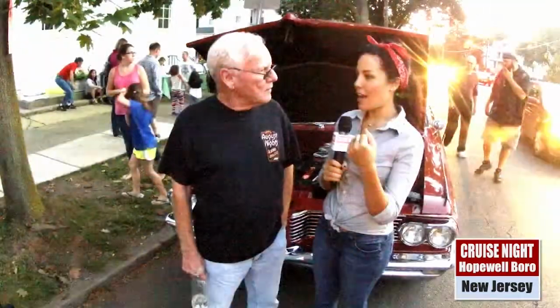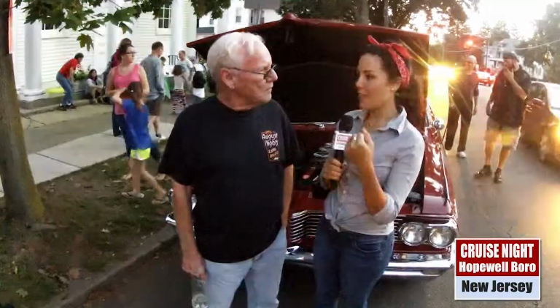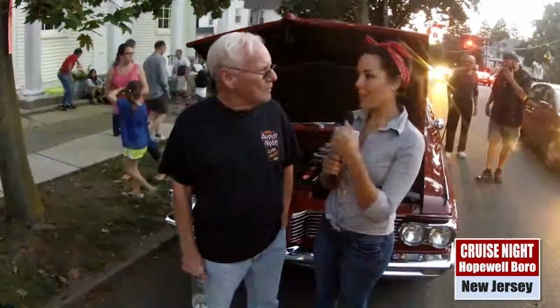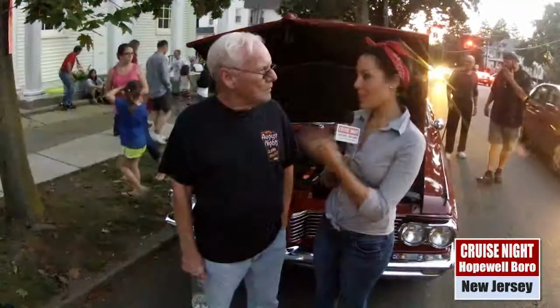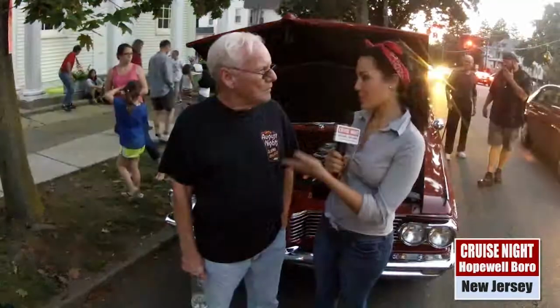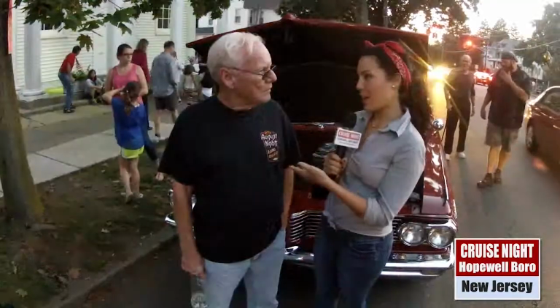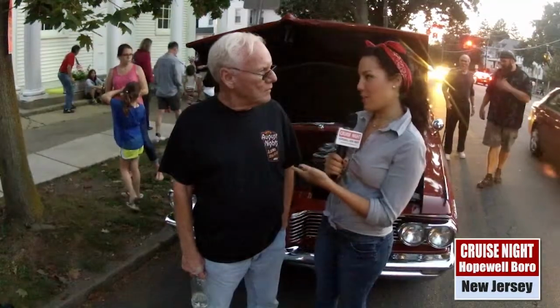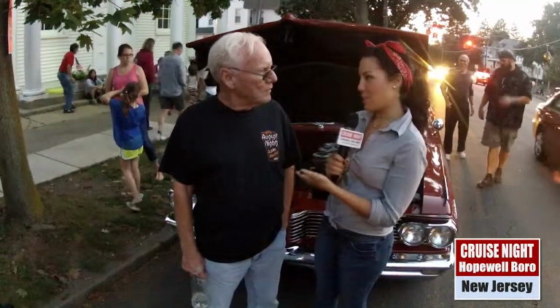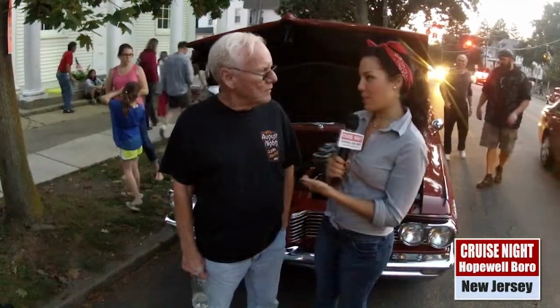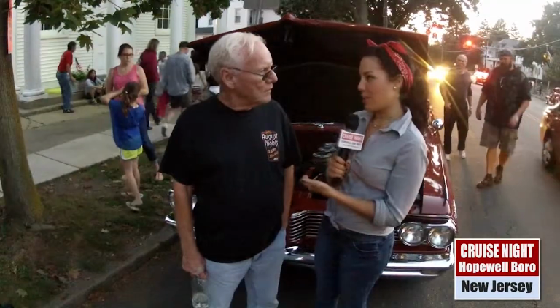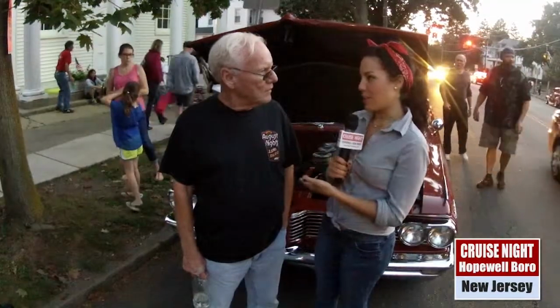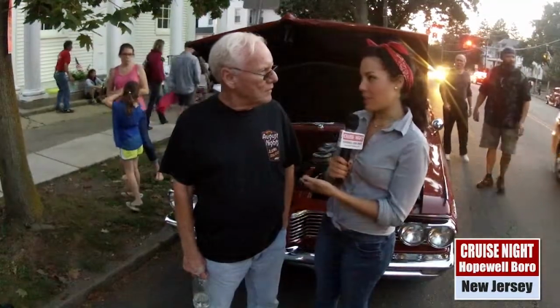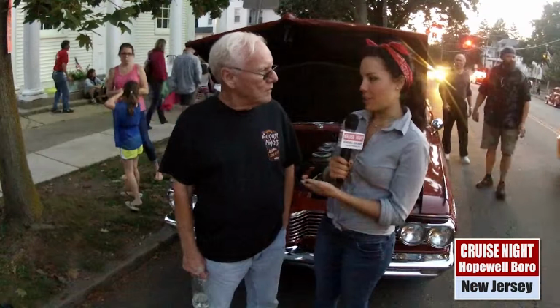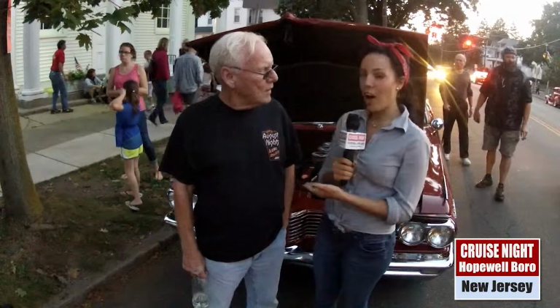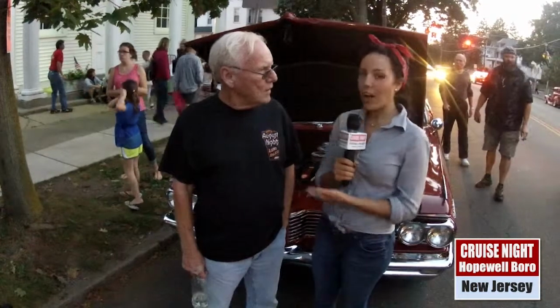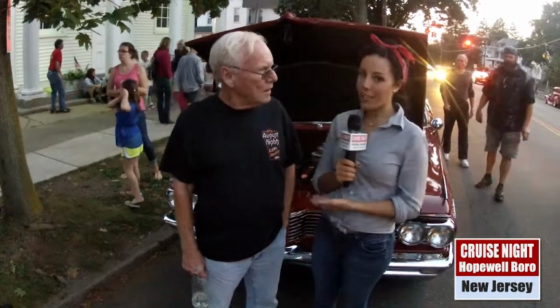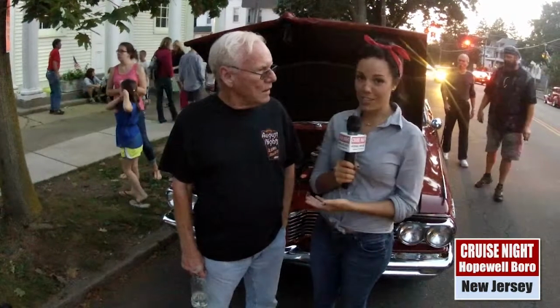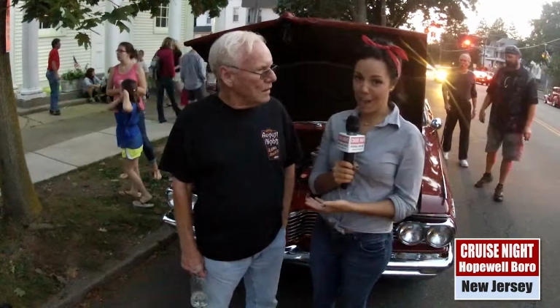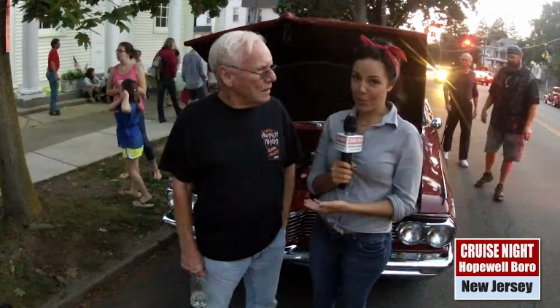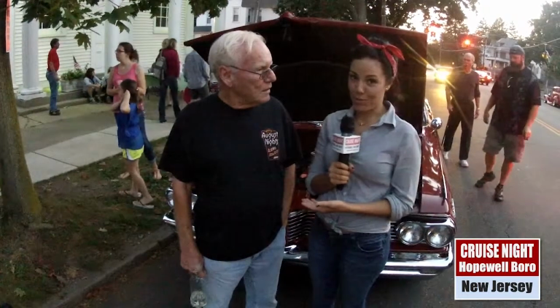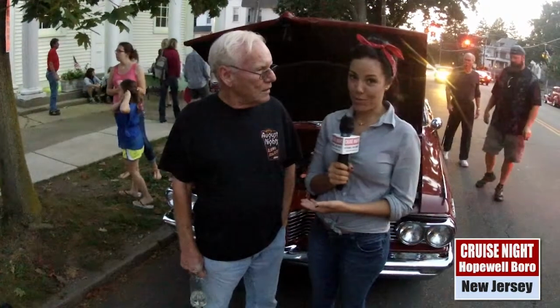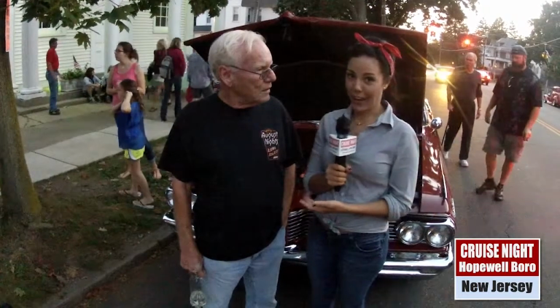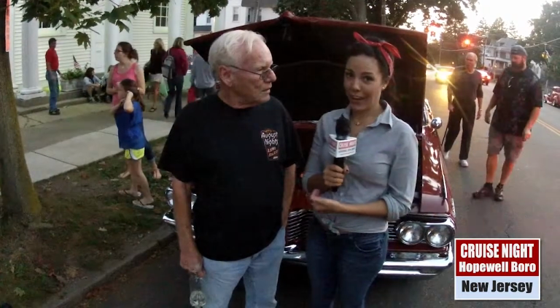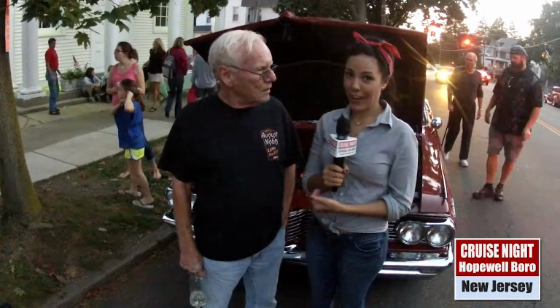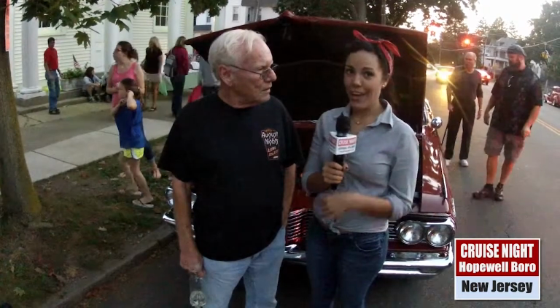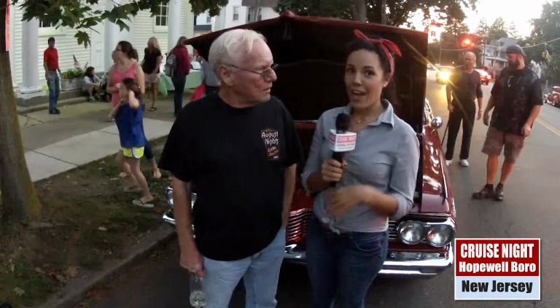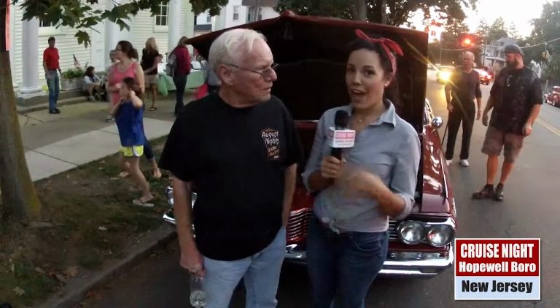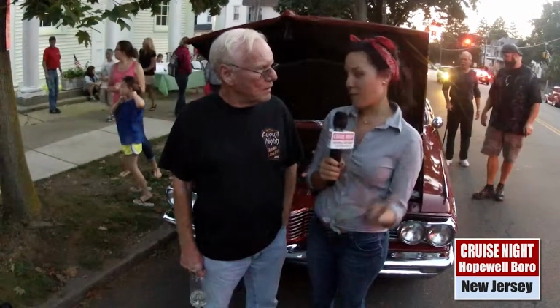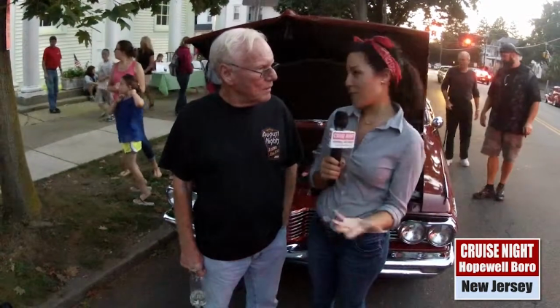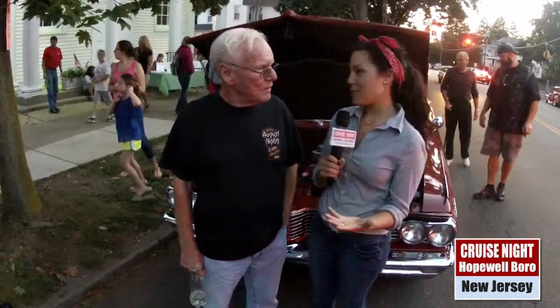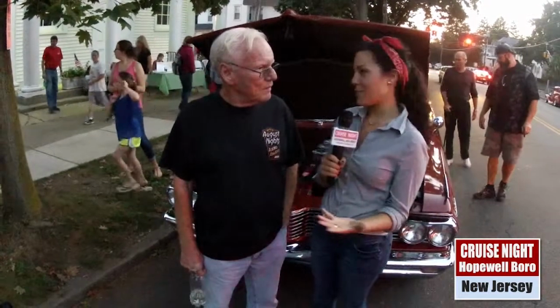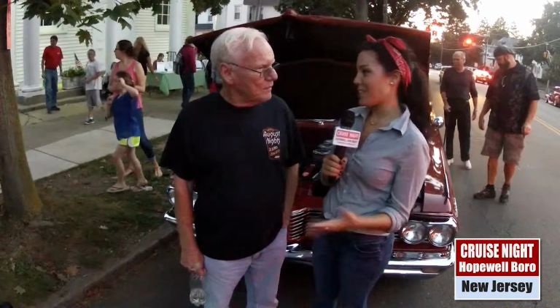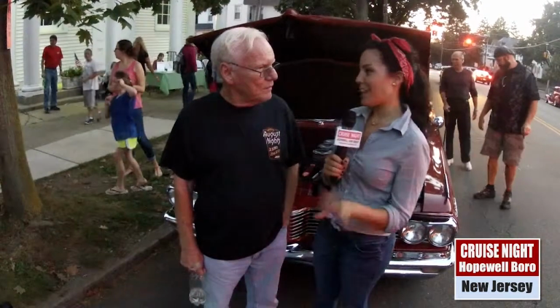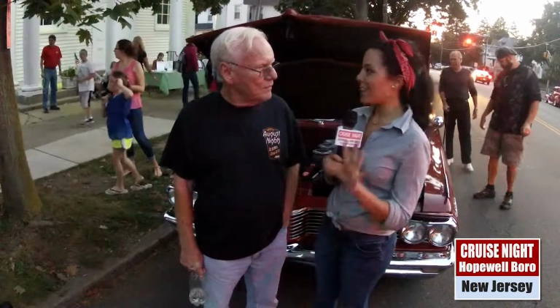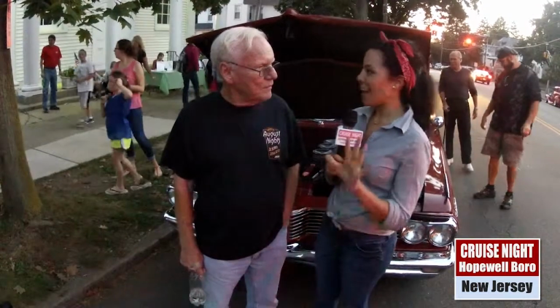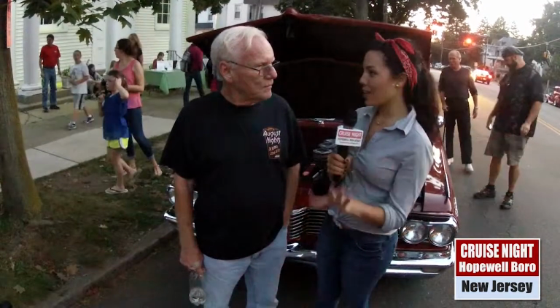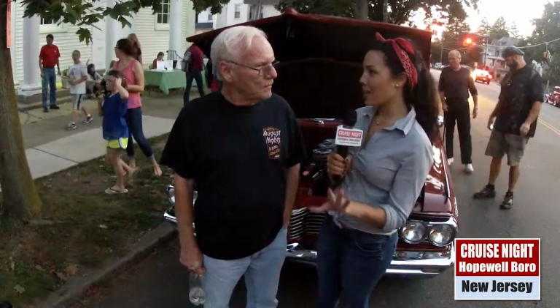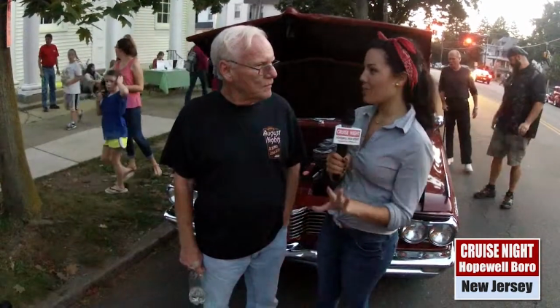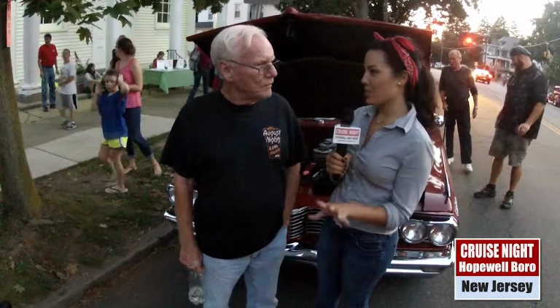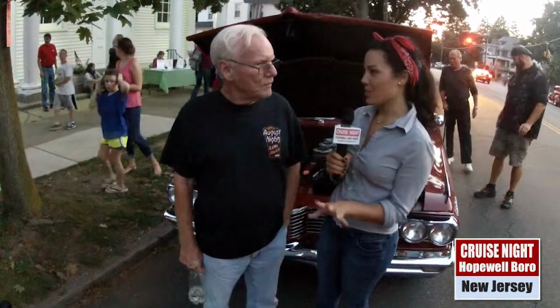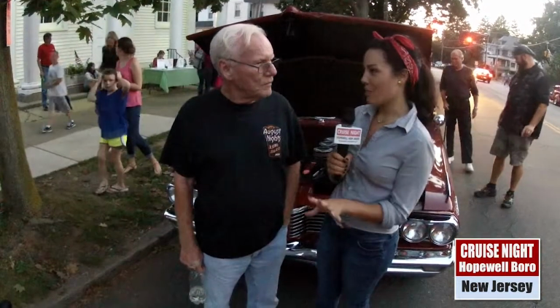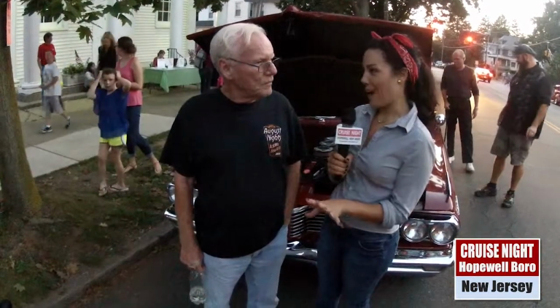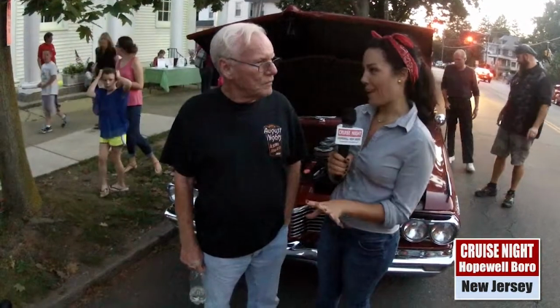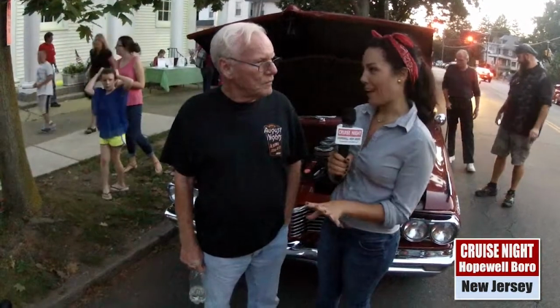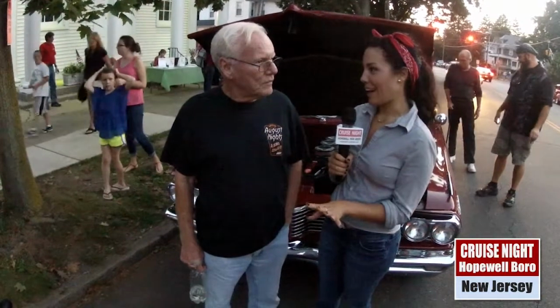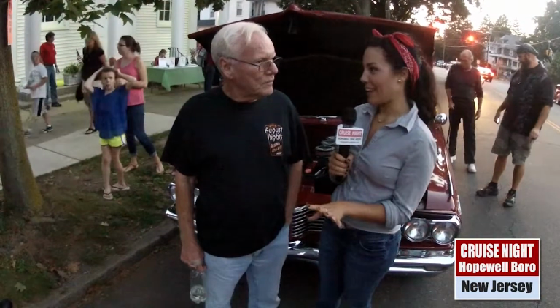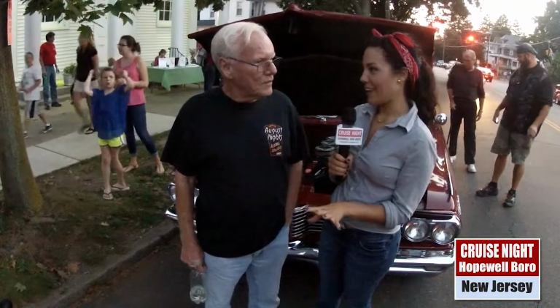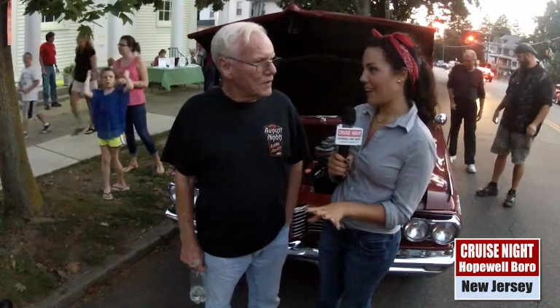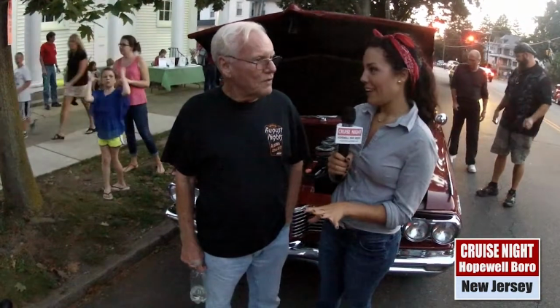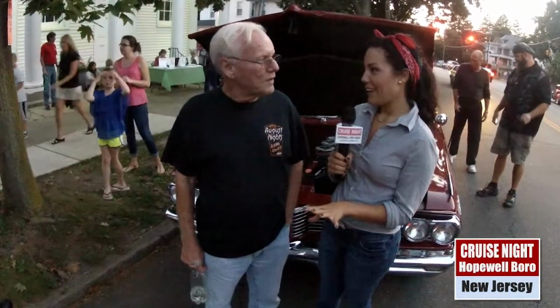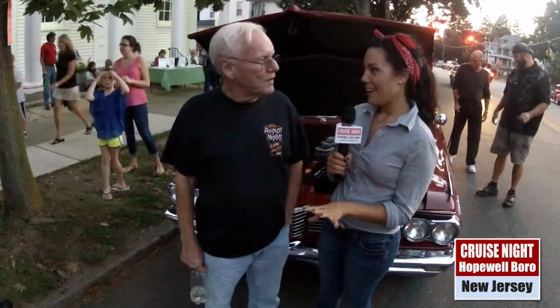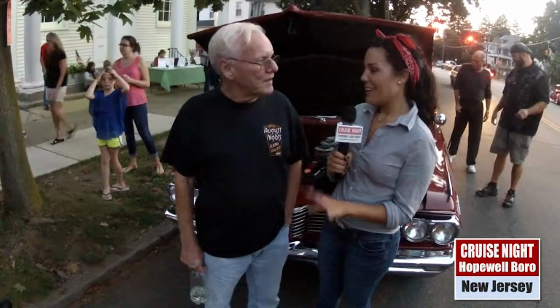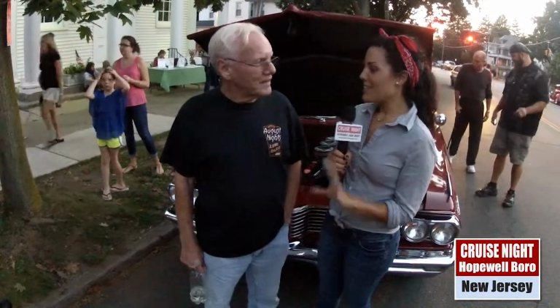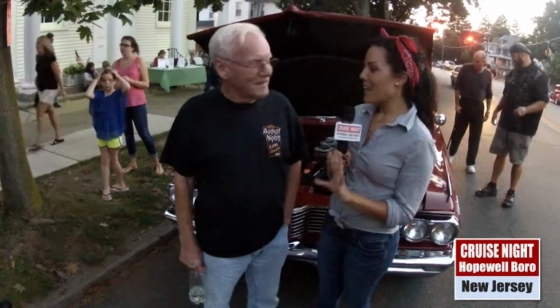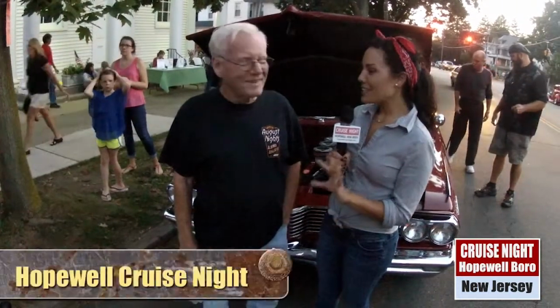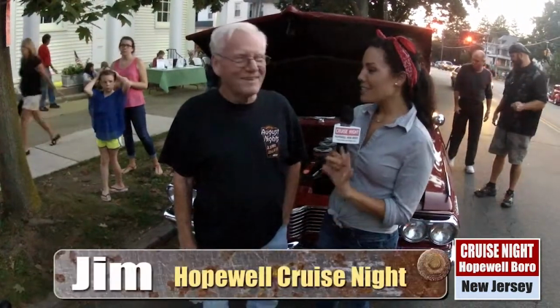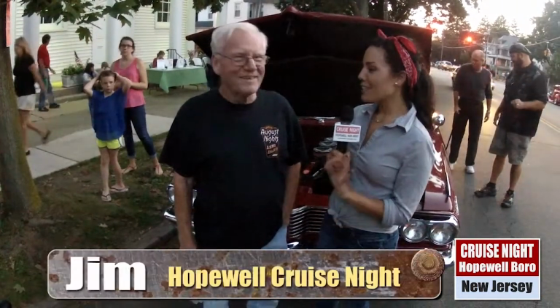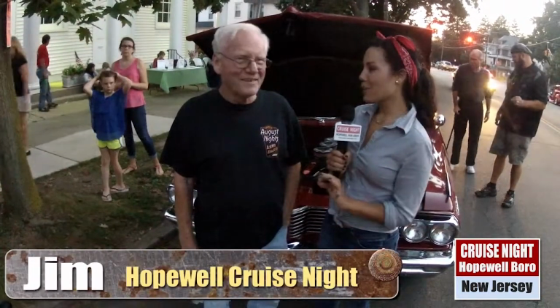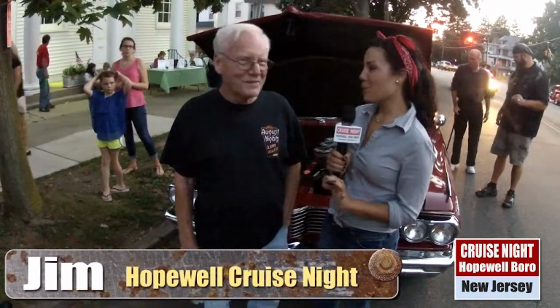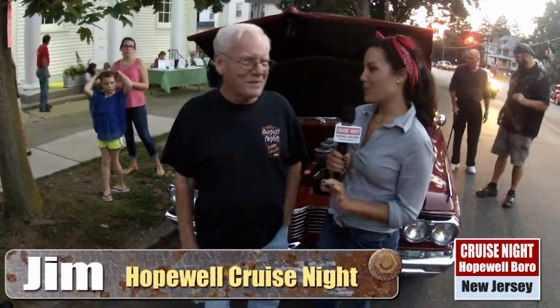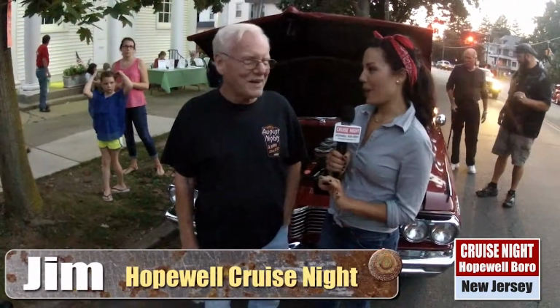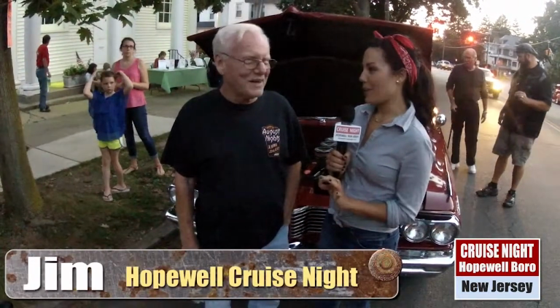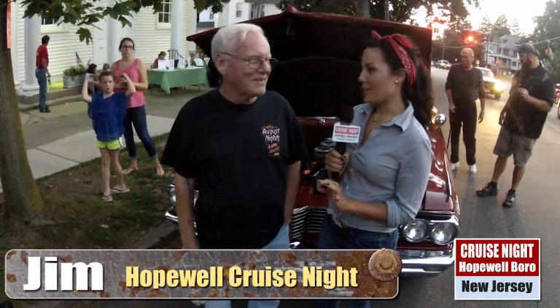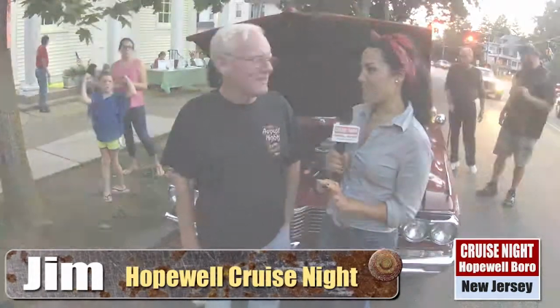This car has been the talk of the town tonight. Everybody's been saying you've got to go over and see the Pontiac. Tell us a little bit about this.